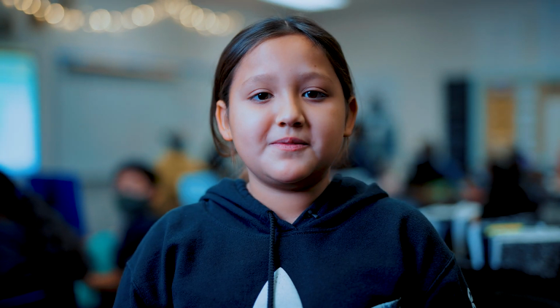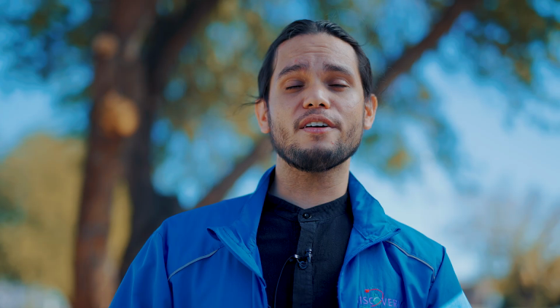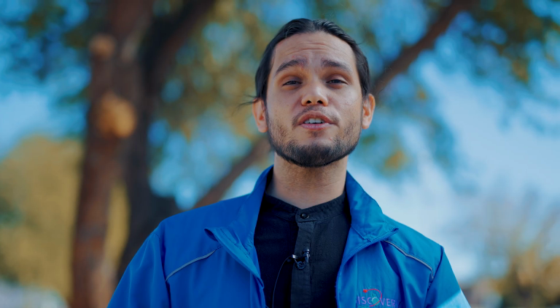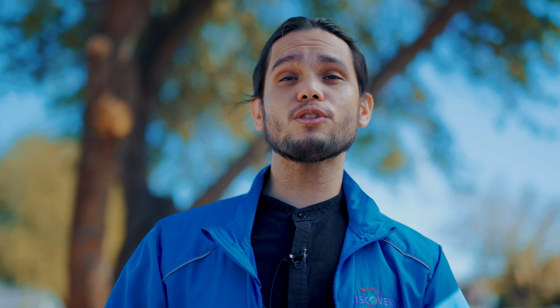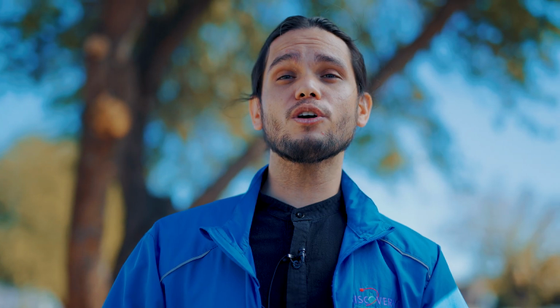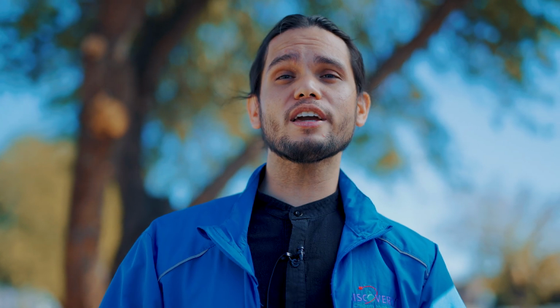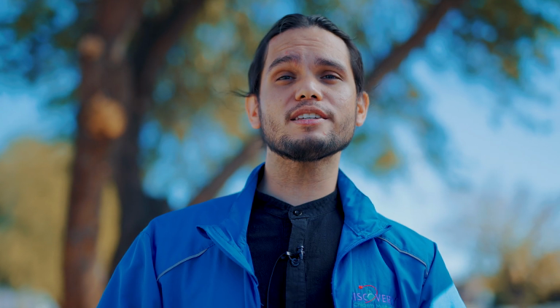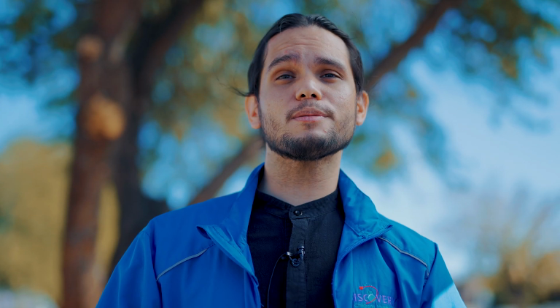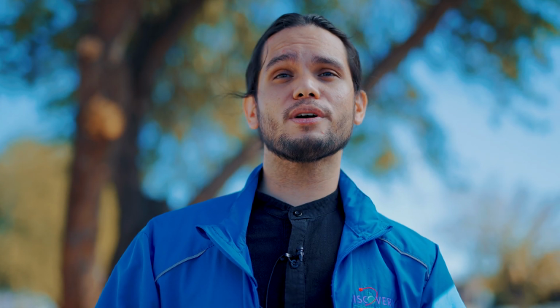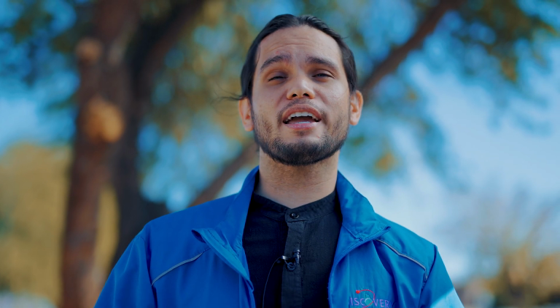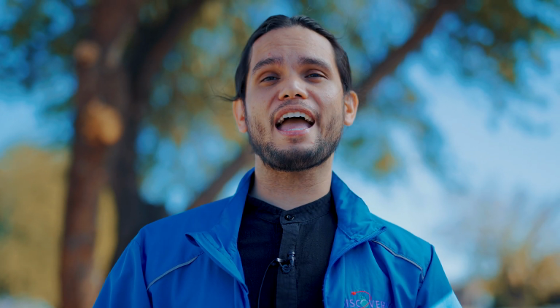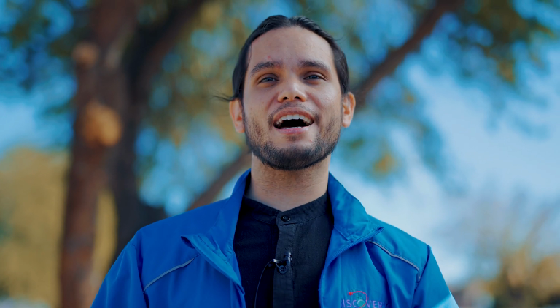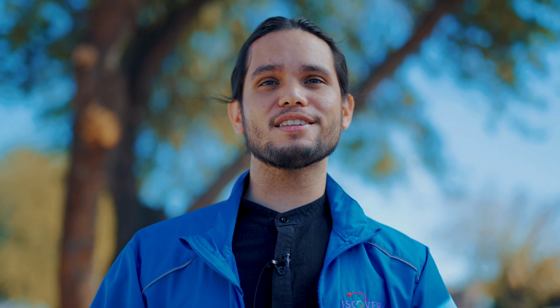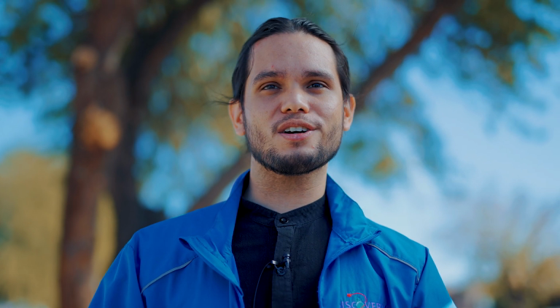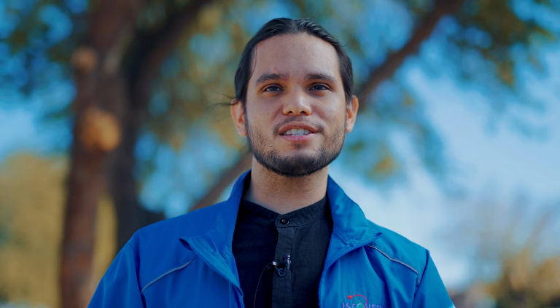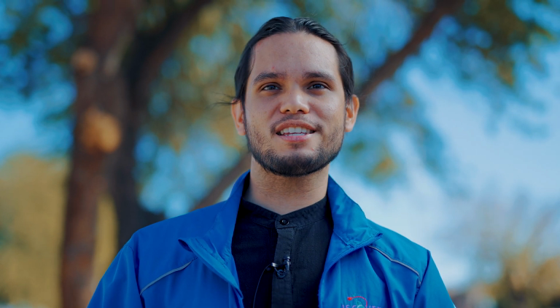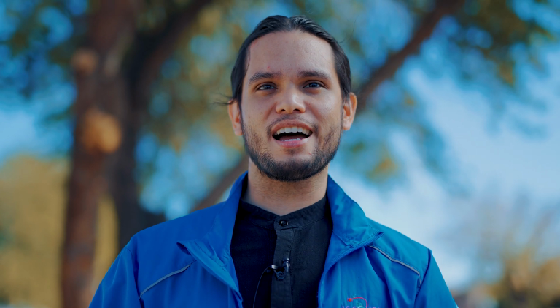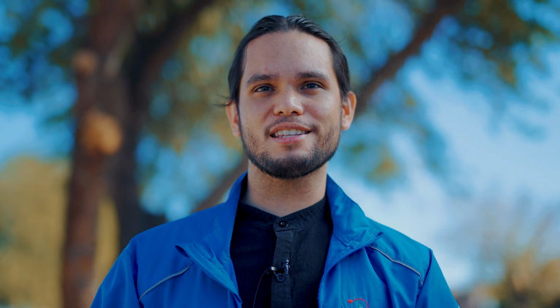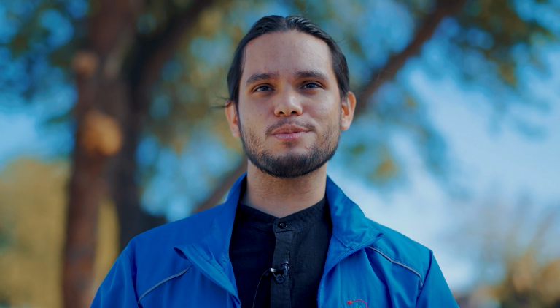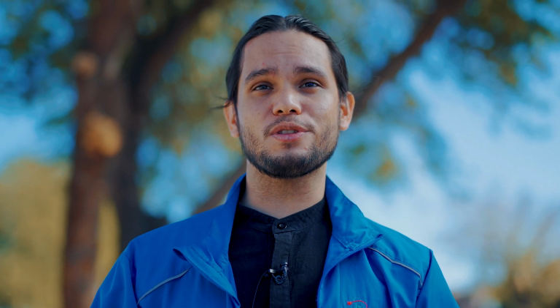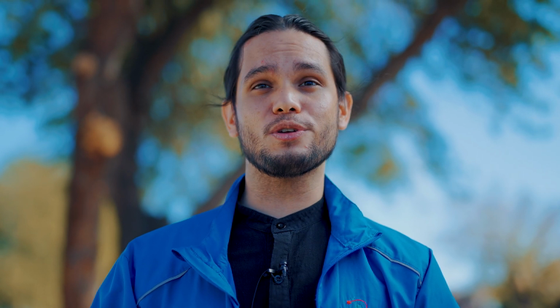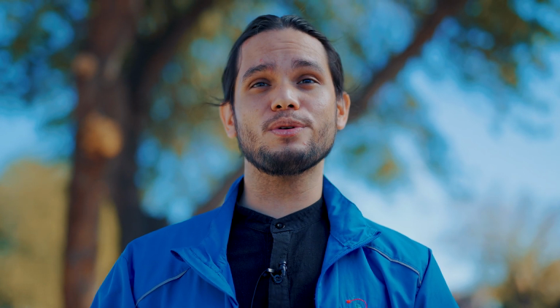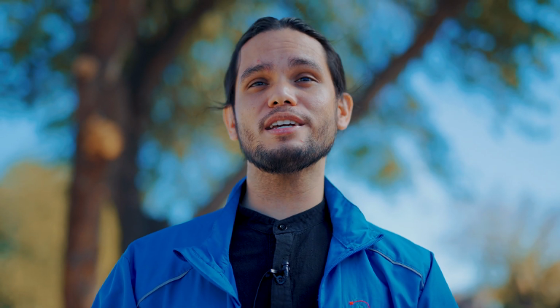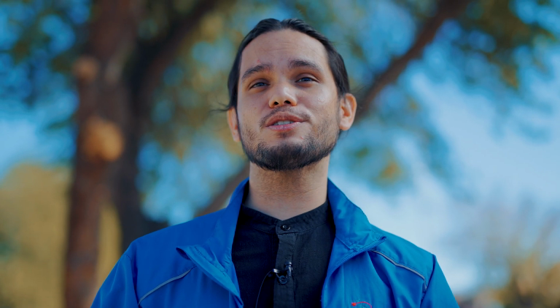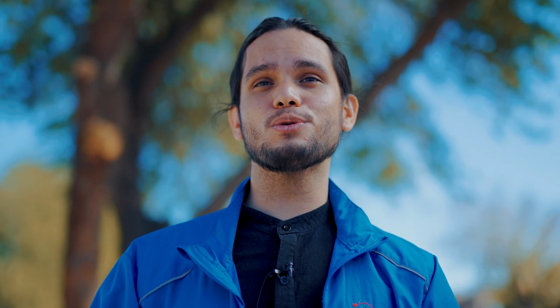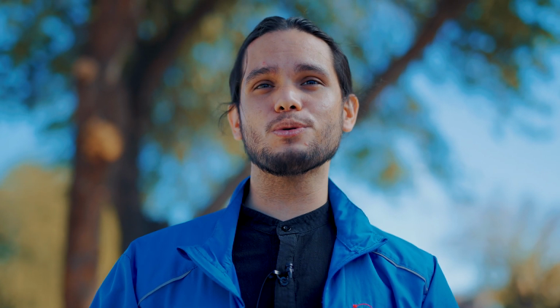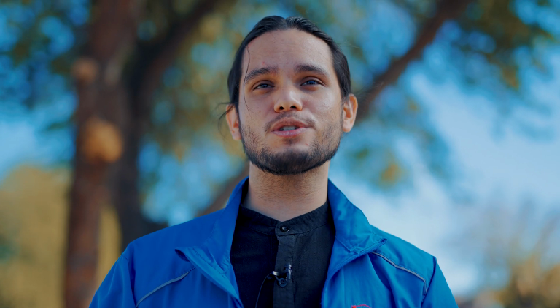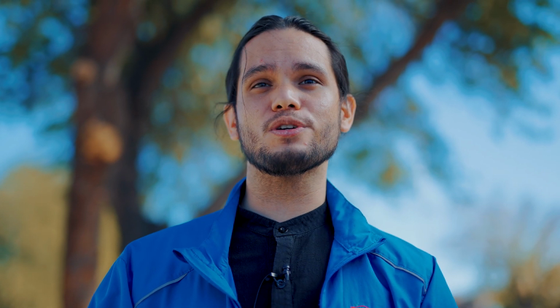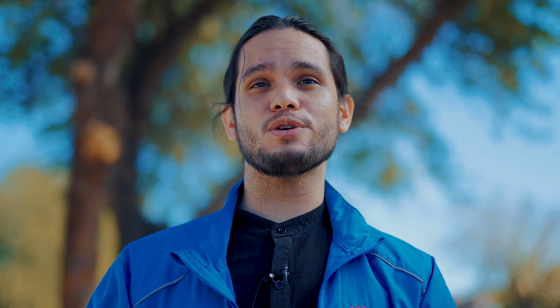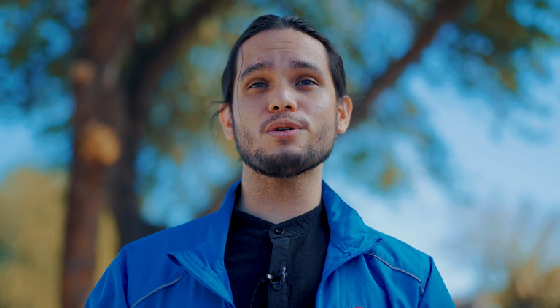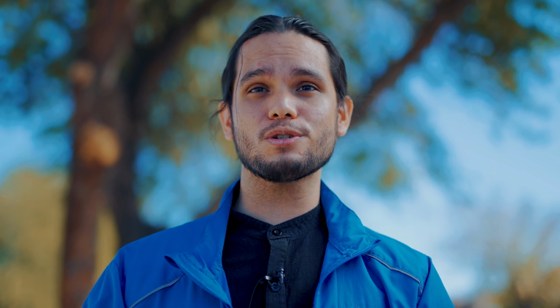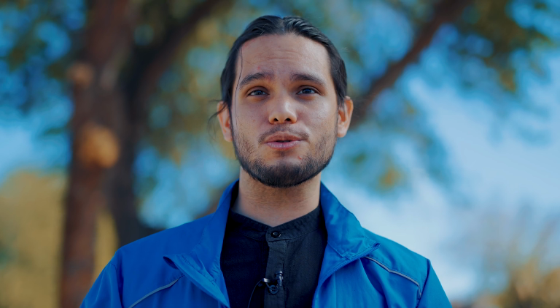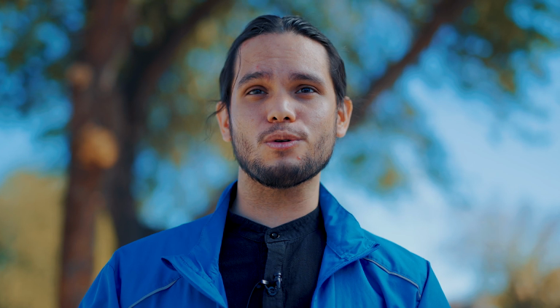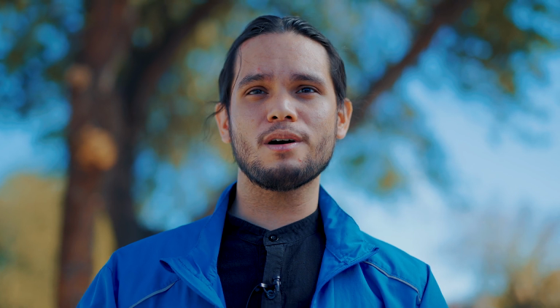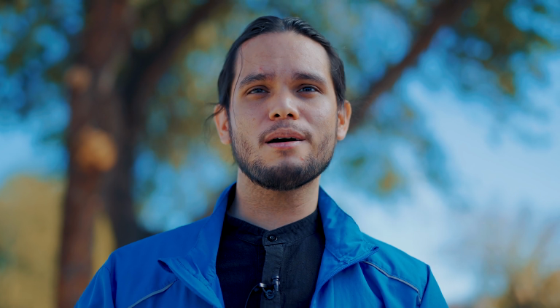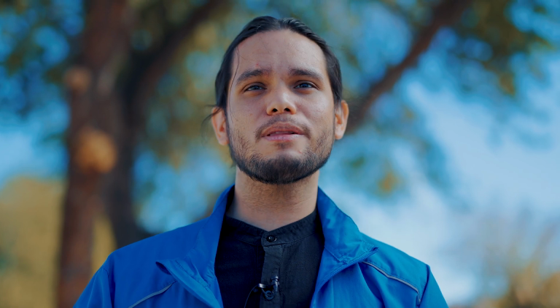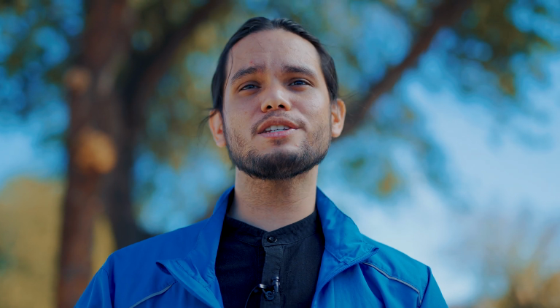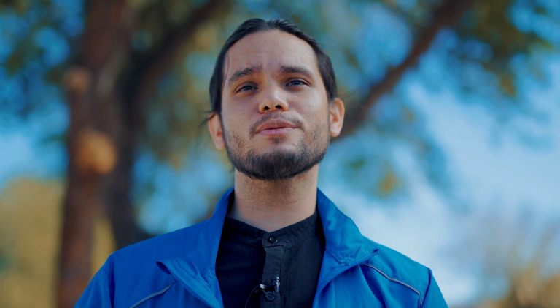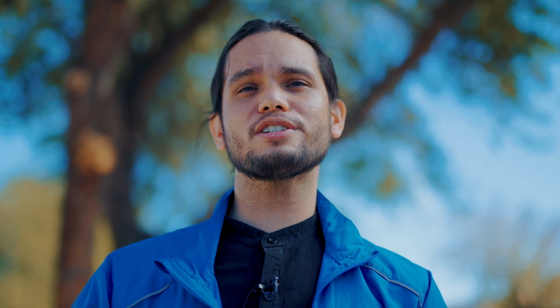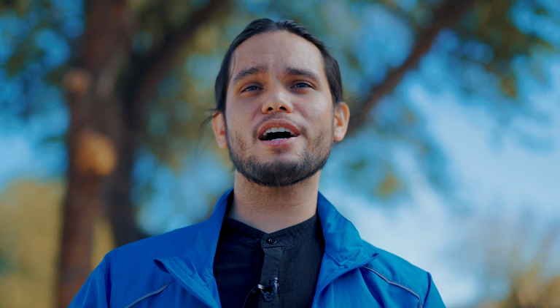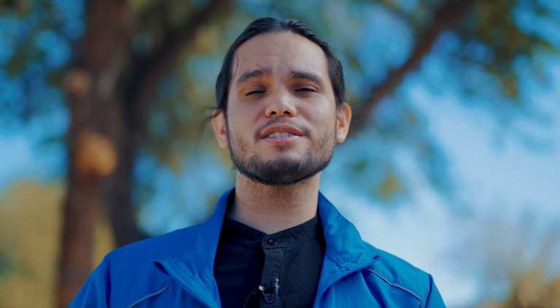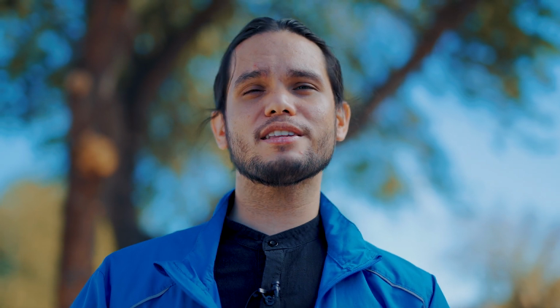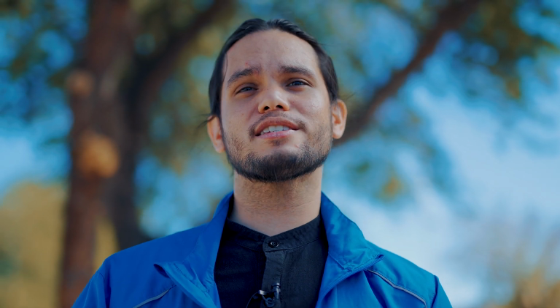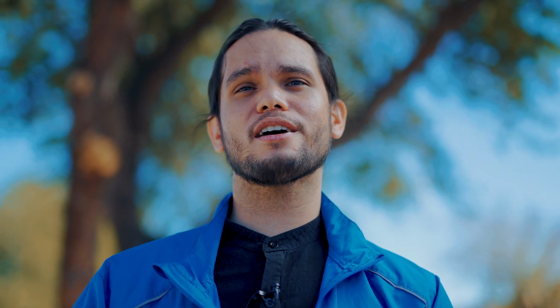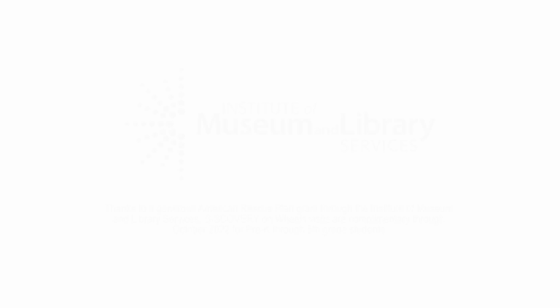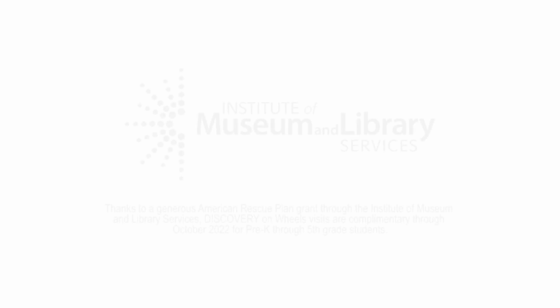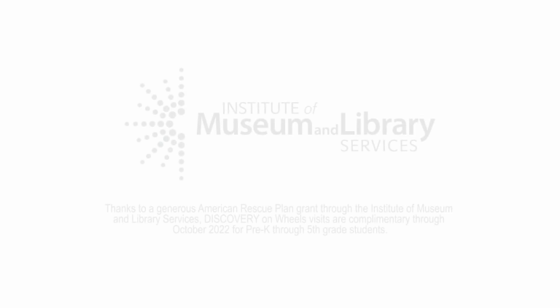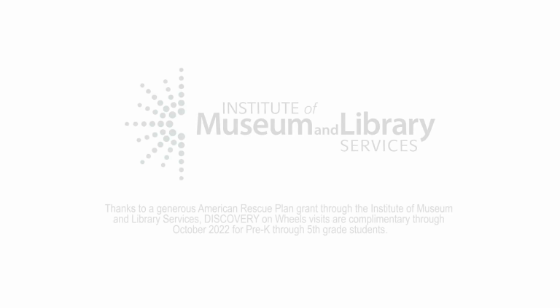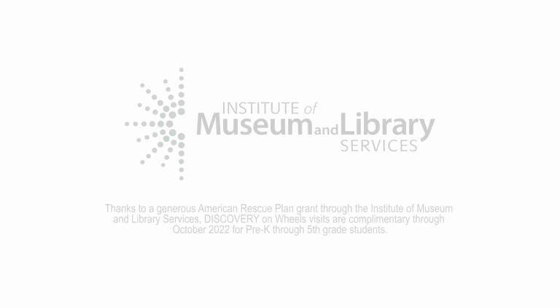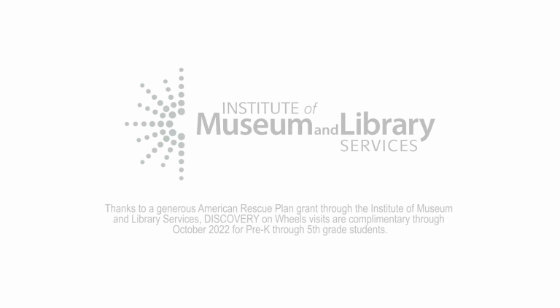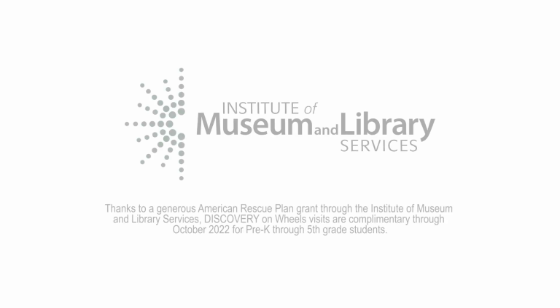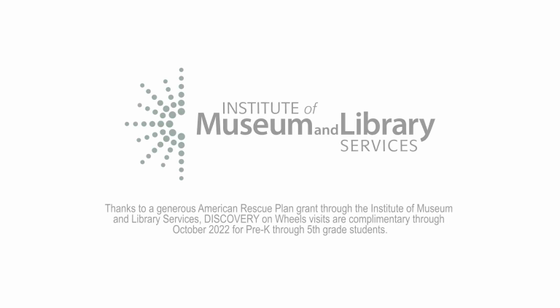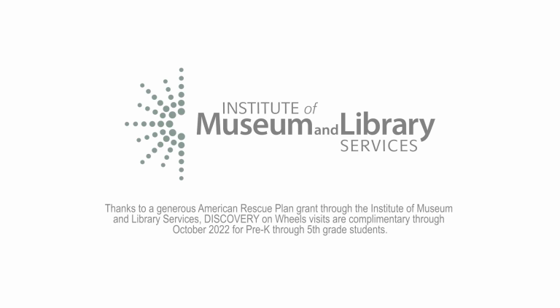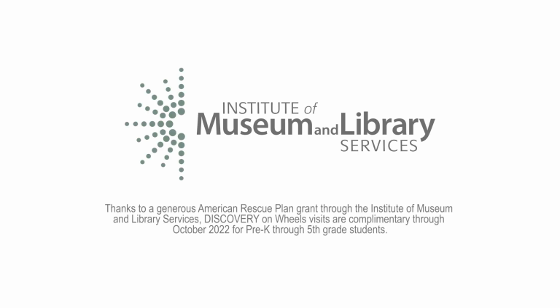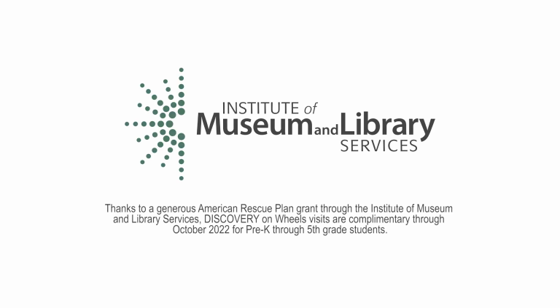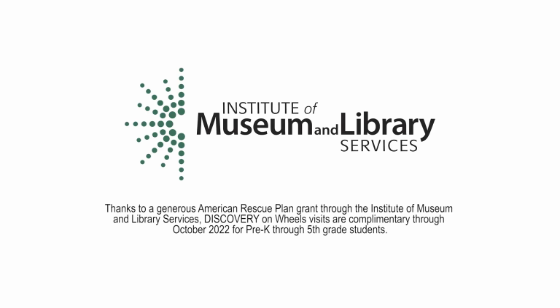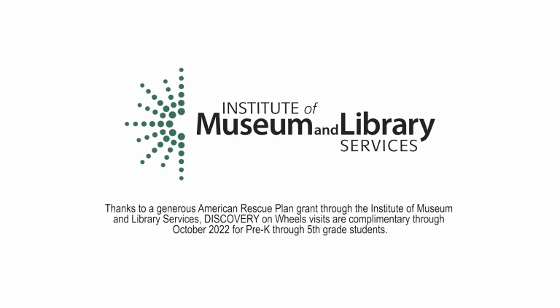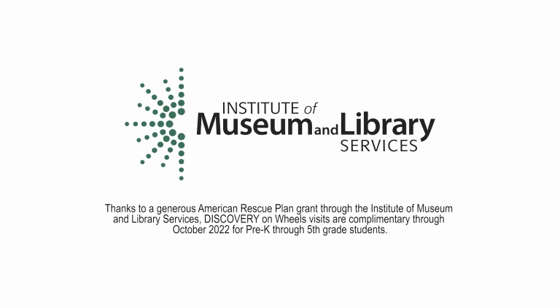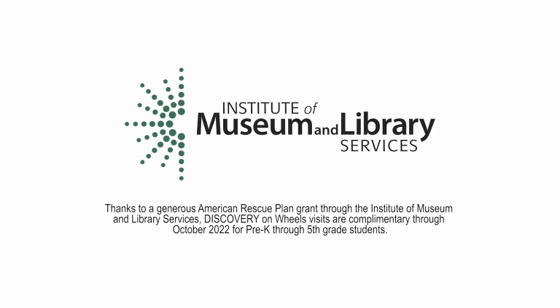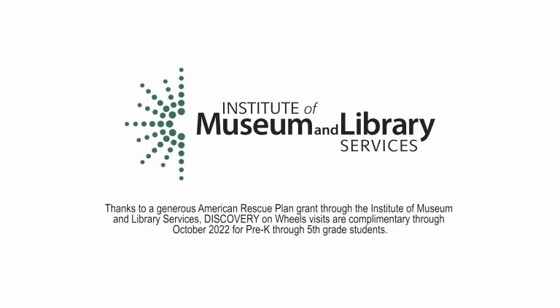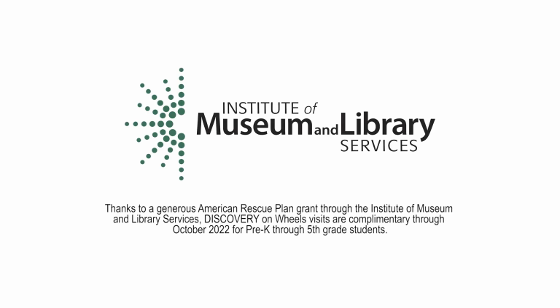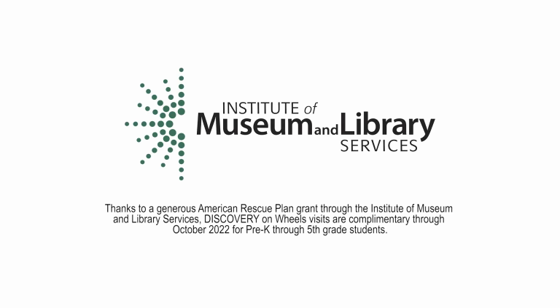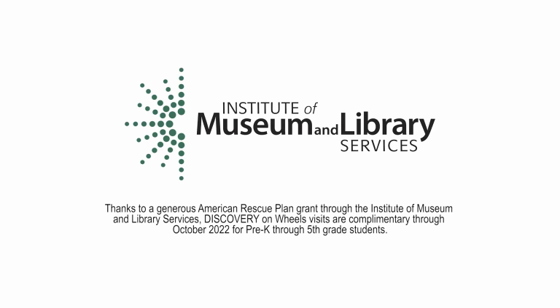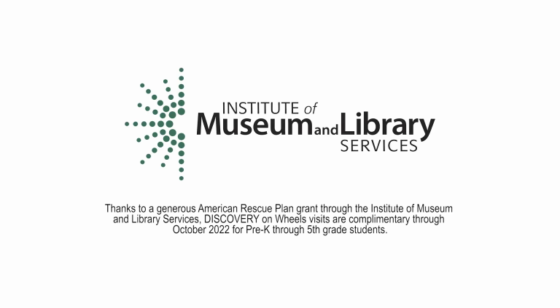Thank you, Discovery on Wheels. If you're looking to bring hands-on science with unique tools to your school, please reach out to the Discovery Children's Museum today.